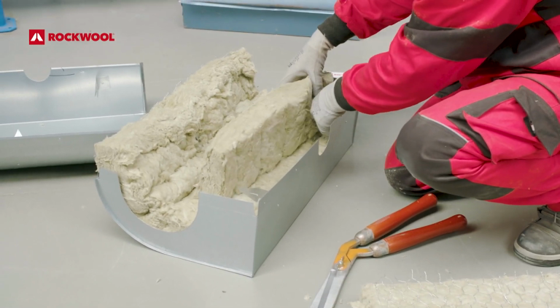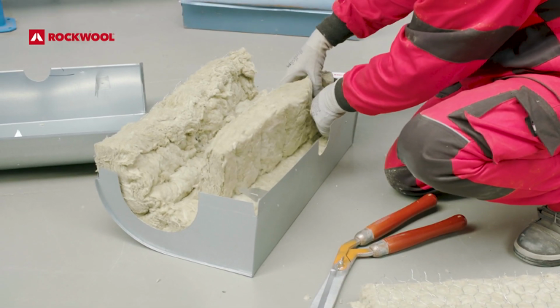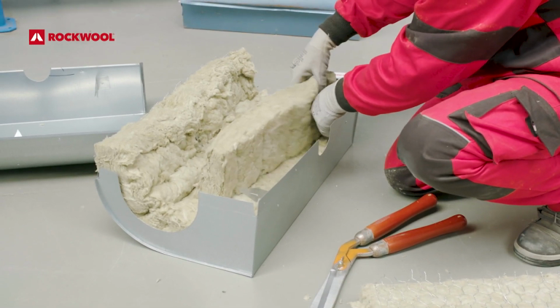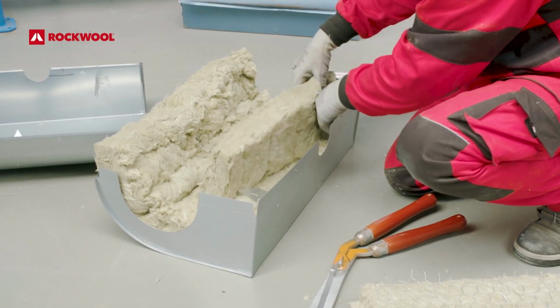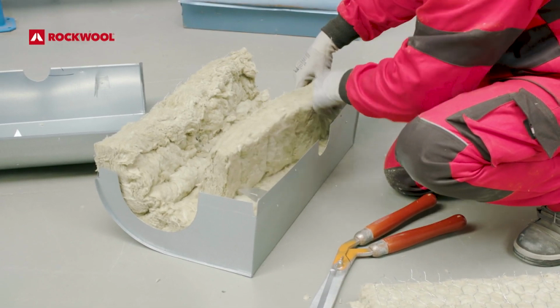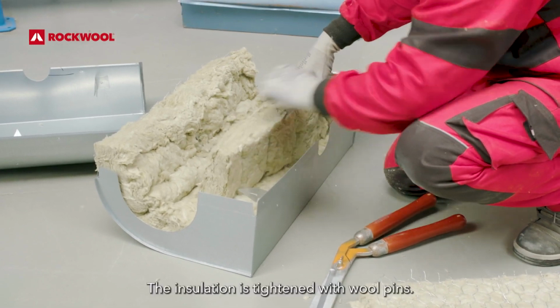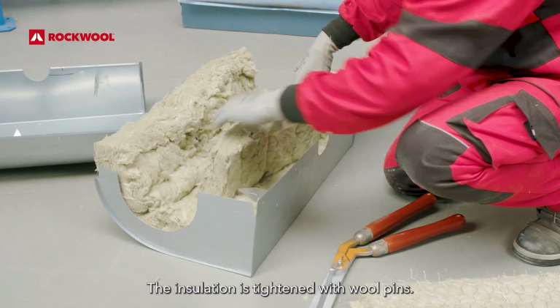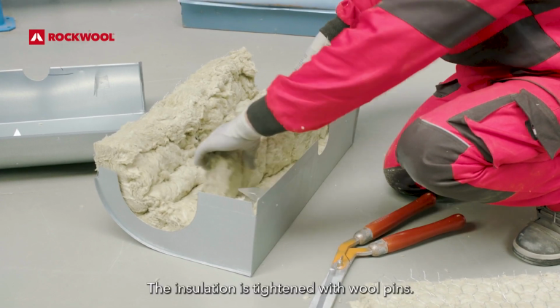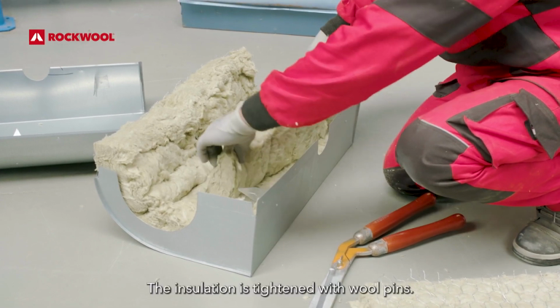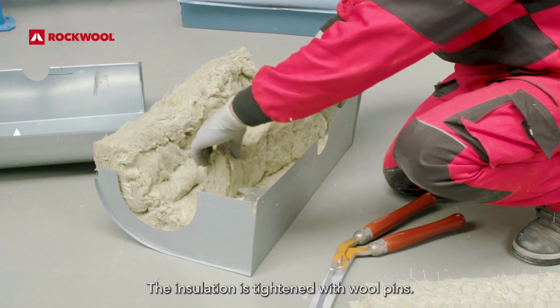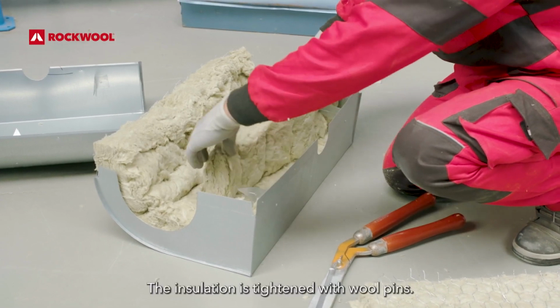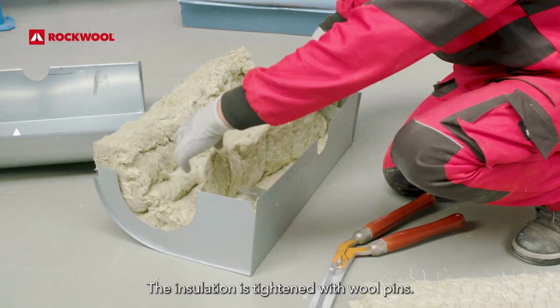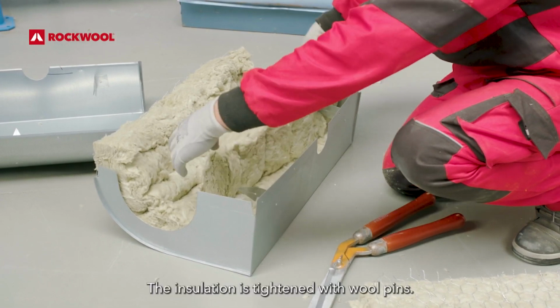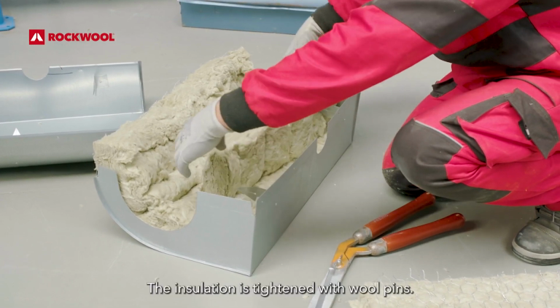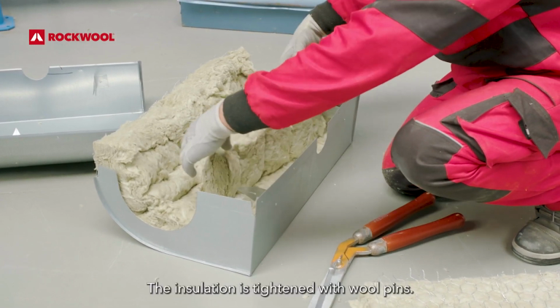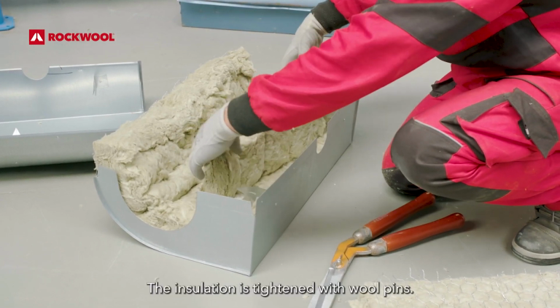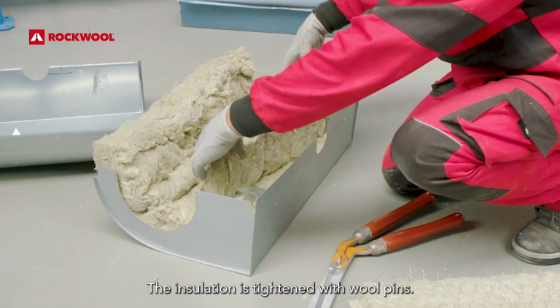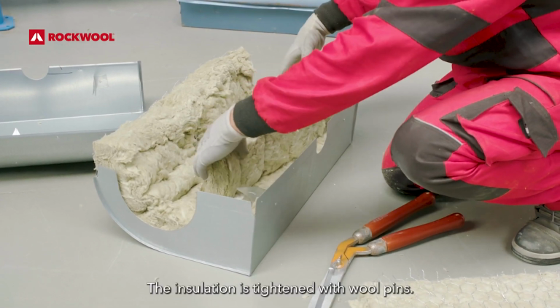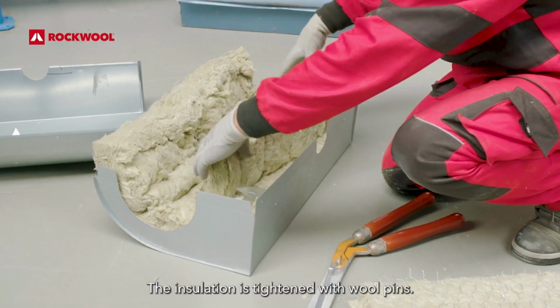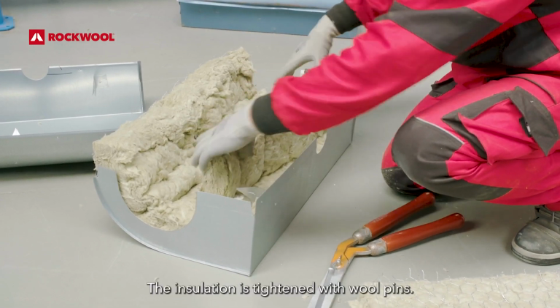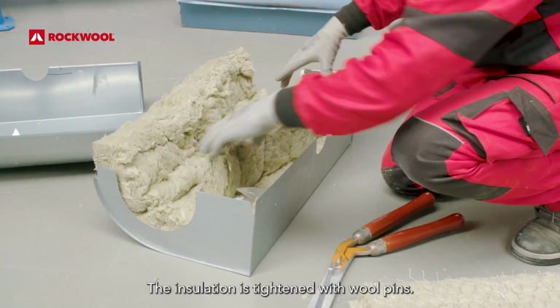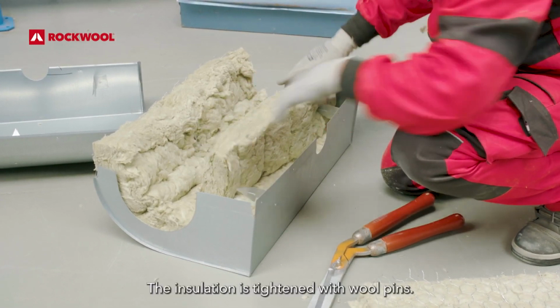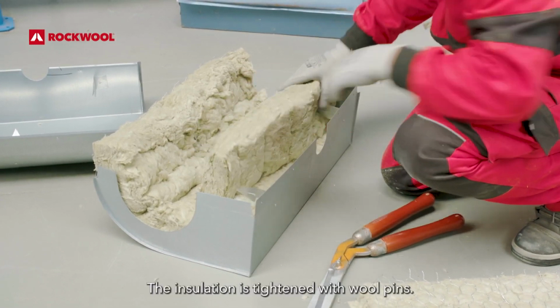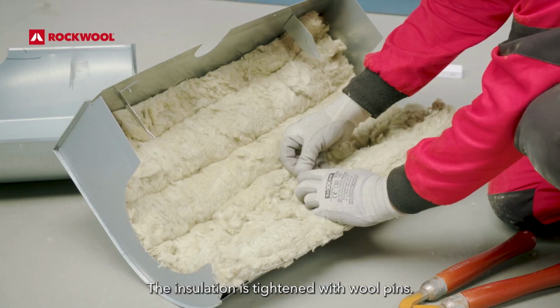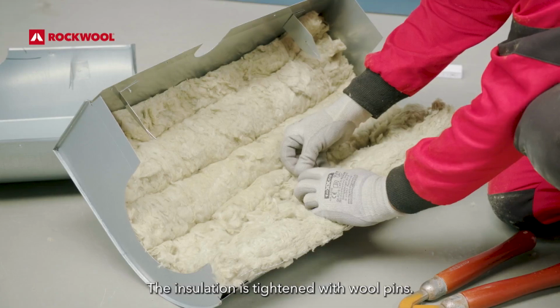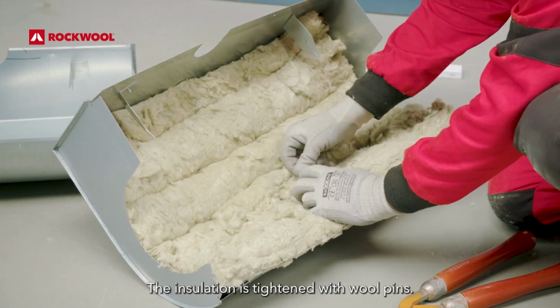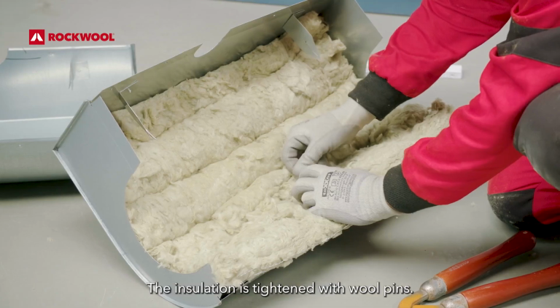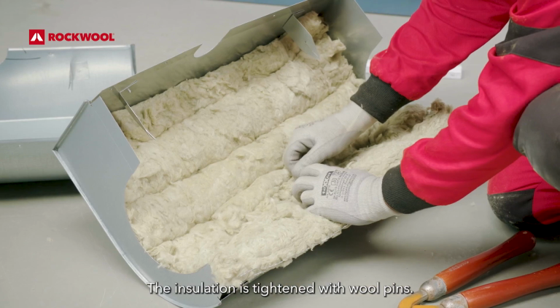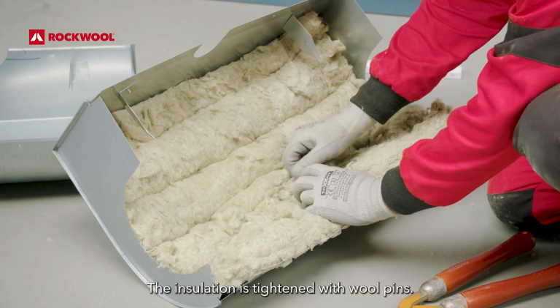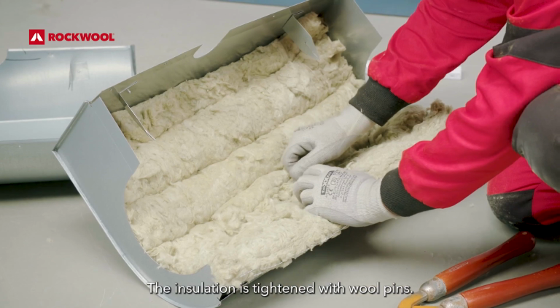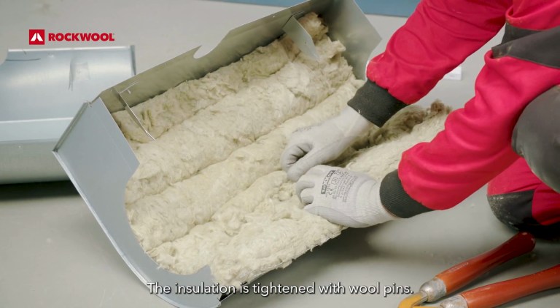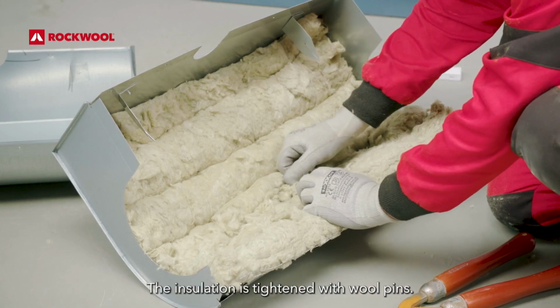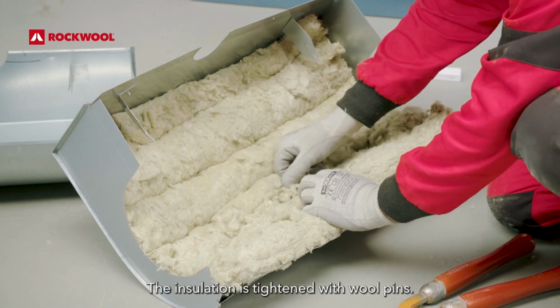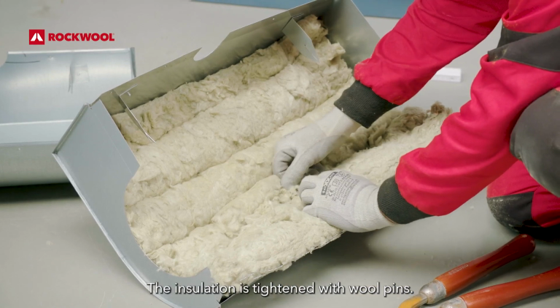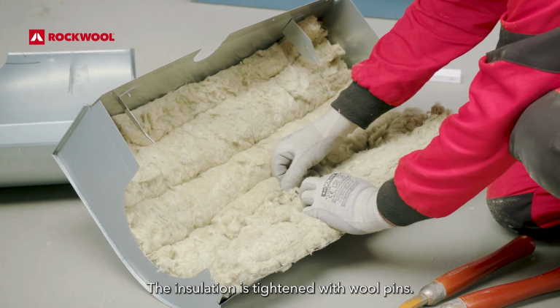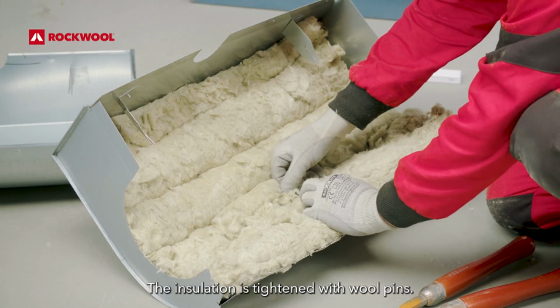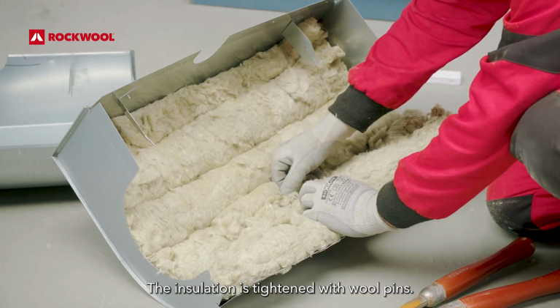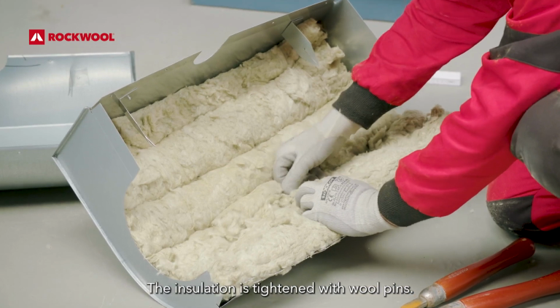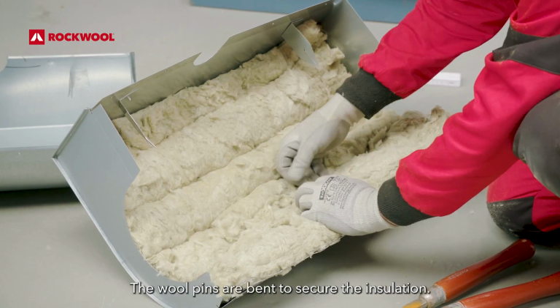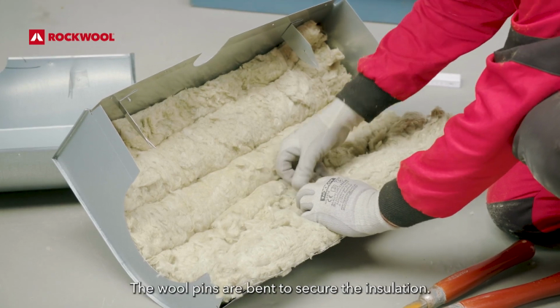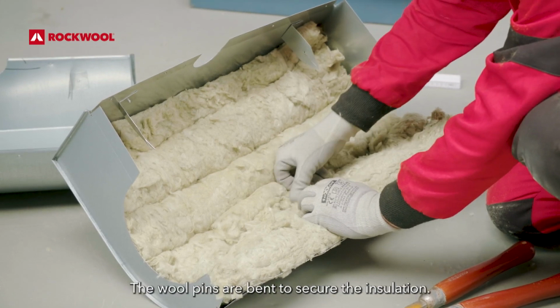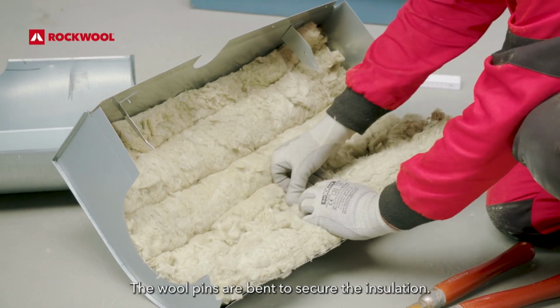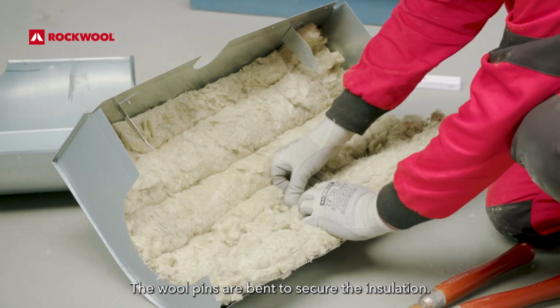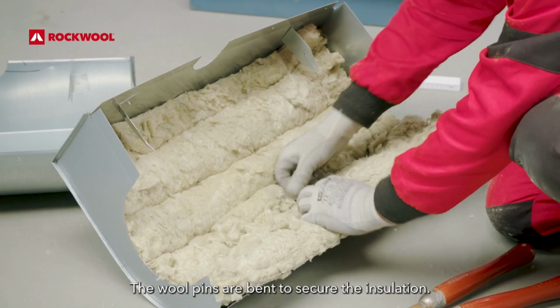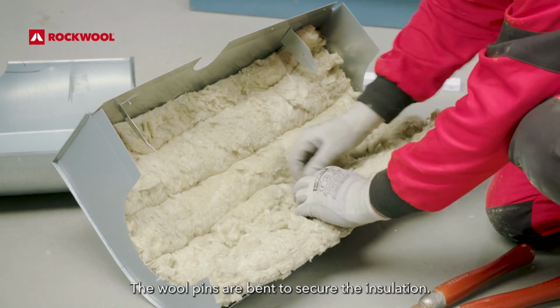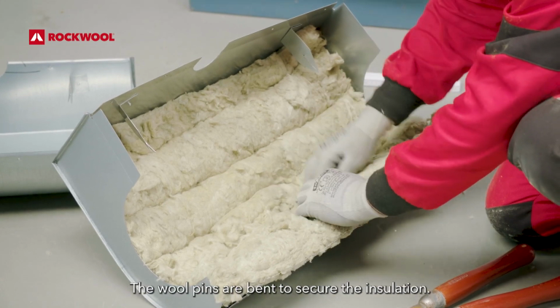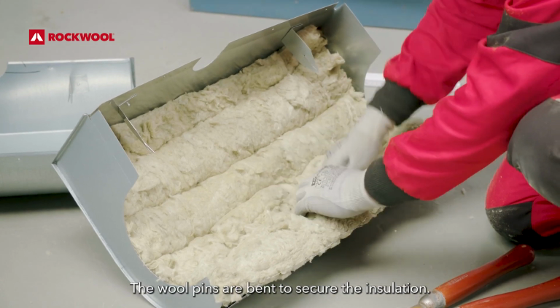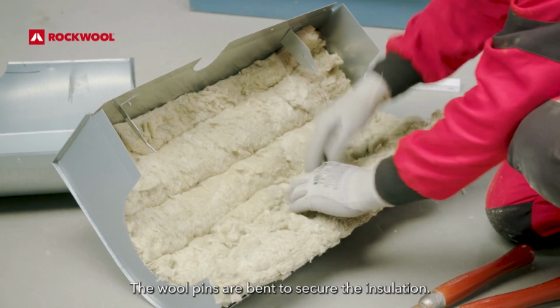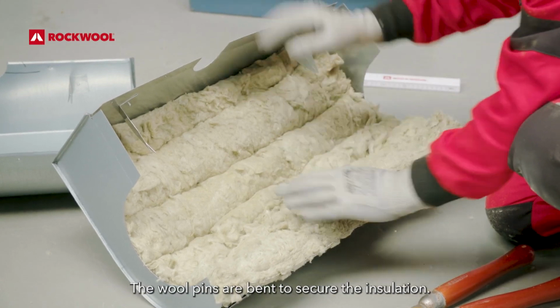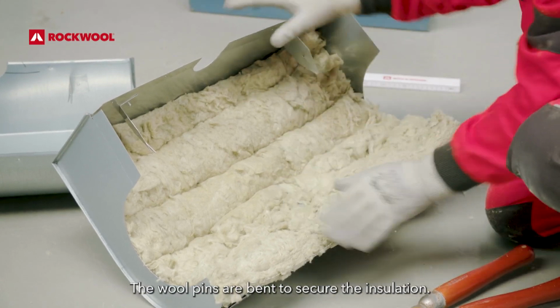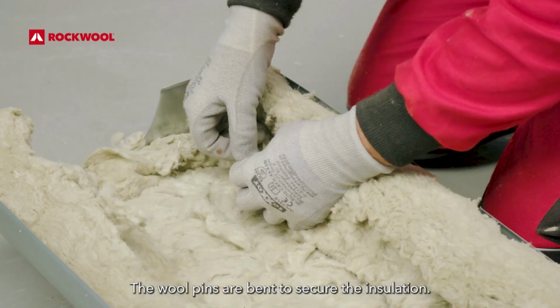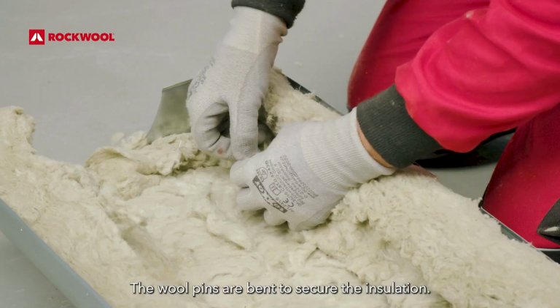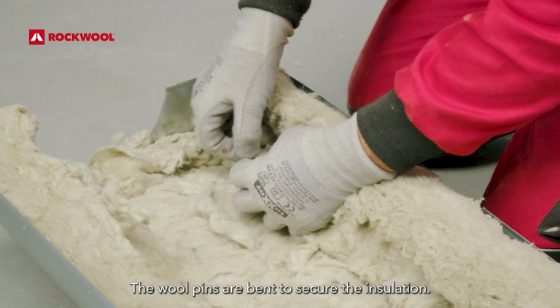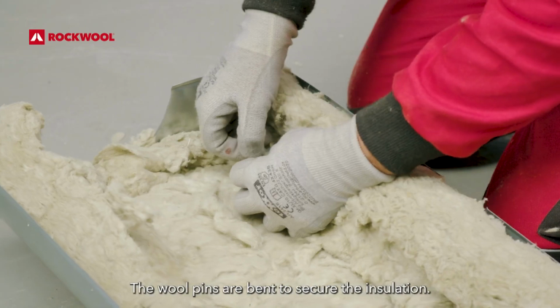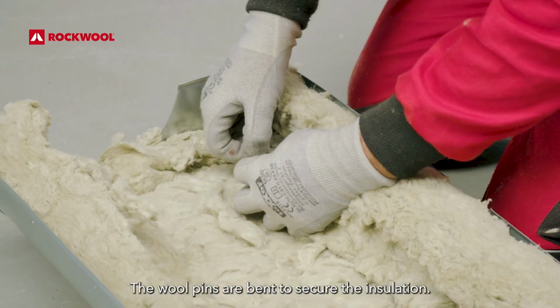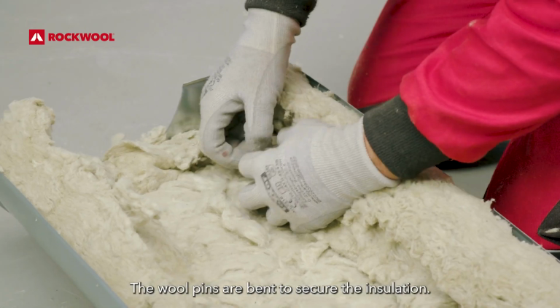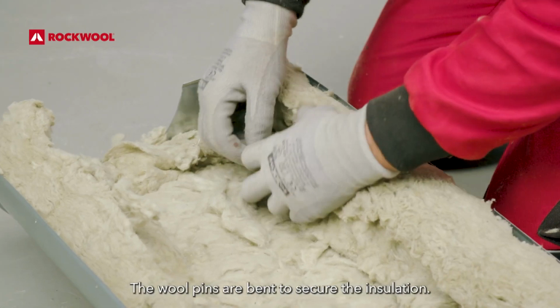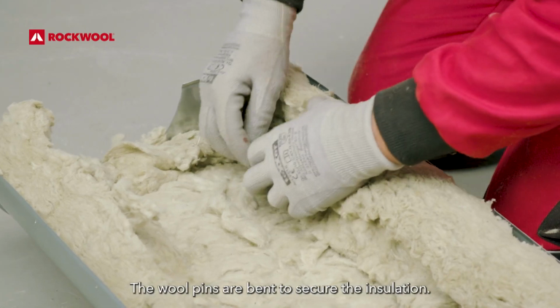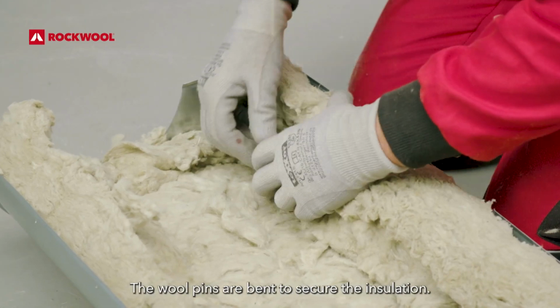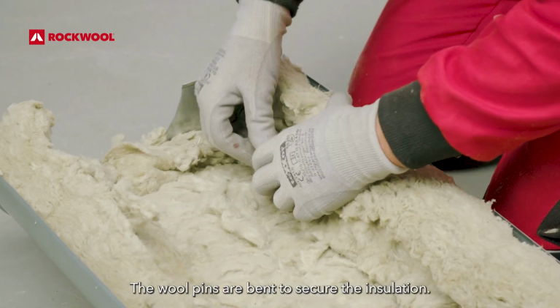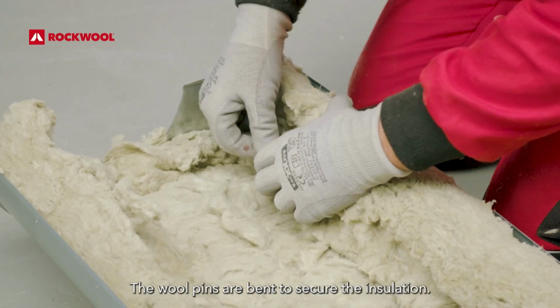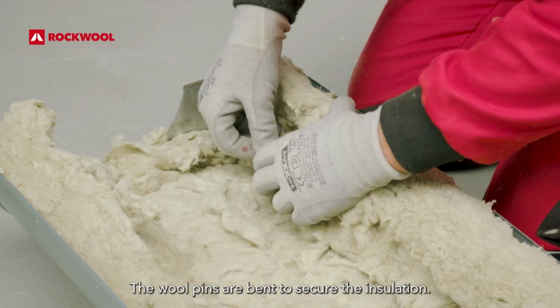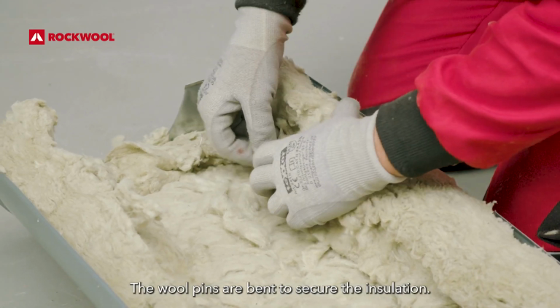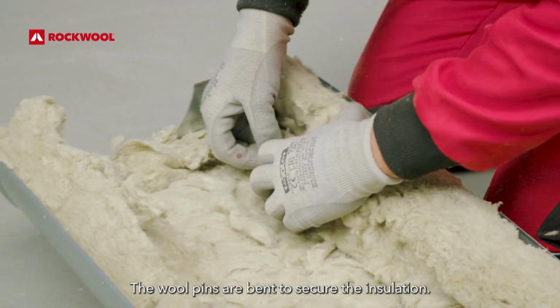The insulation is tightened with wool pins. The wool pins are bent to secure the insulation.